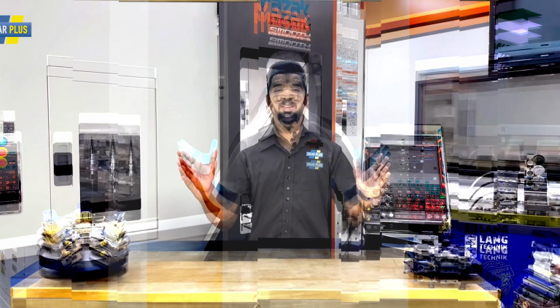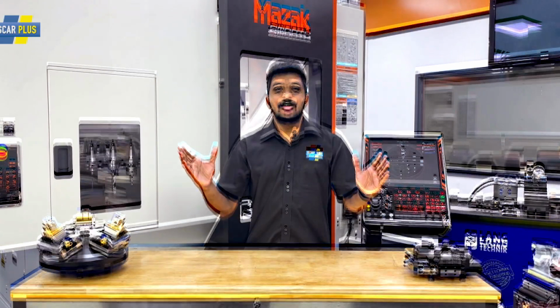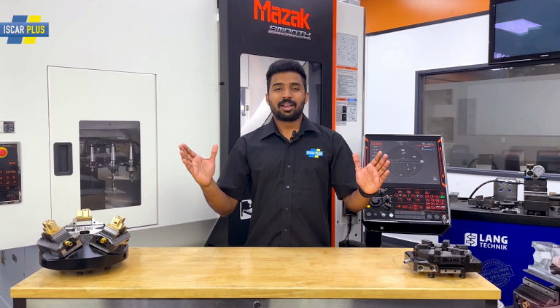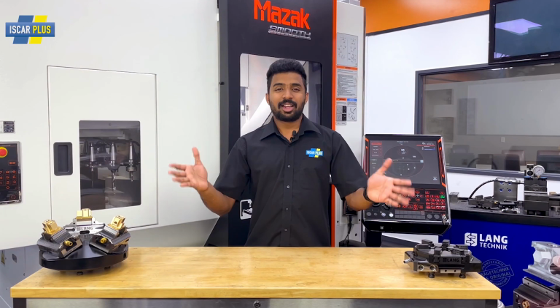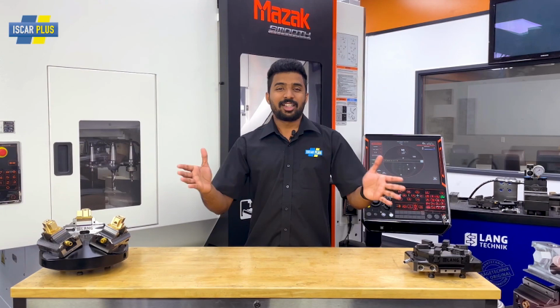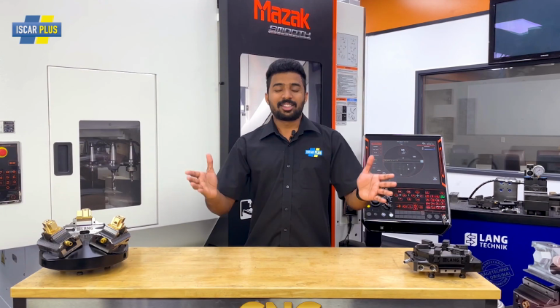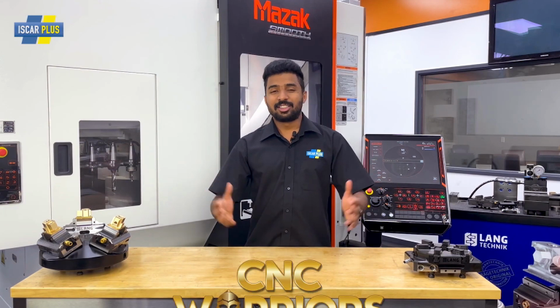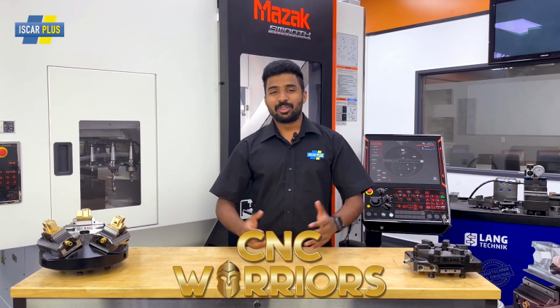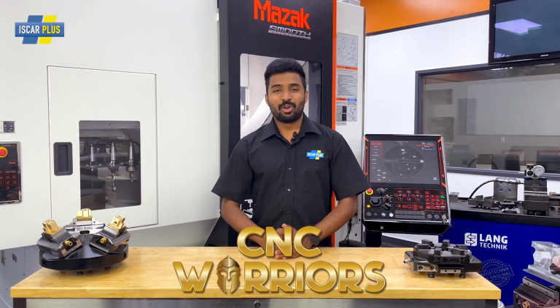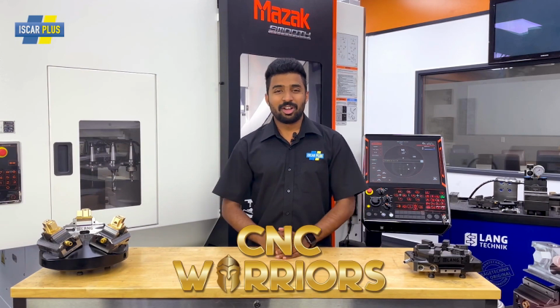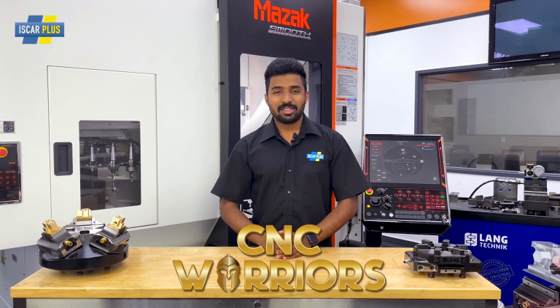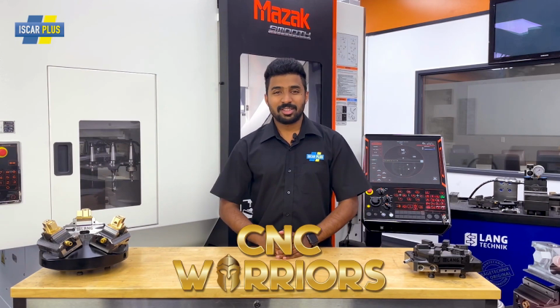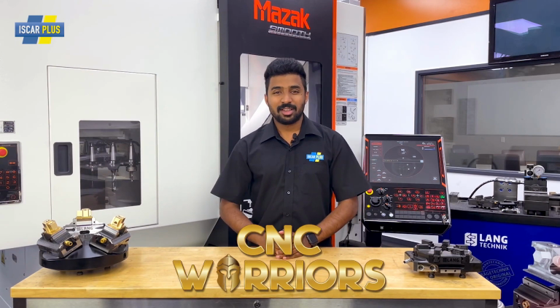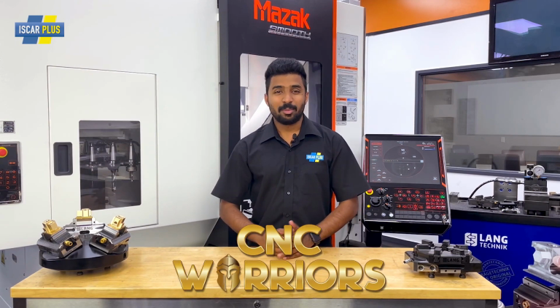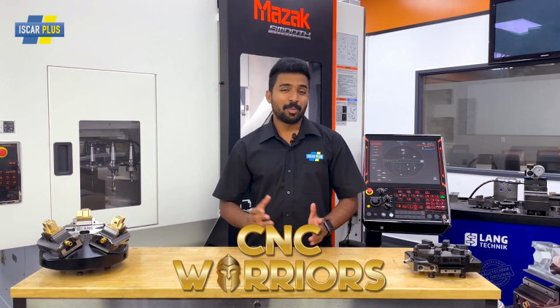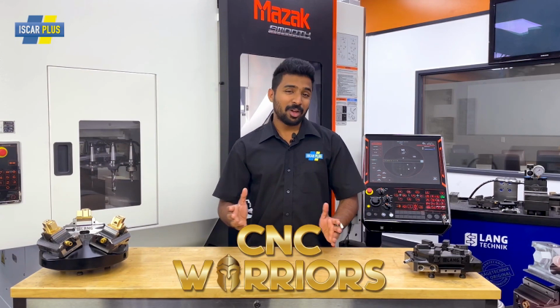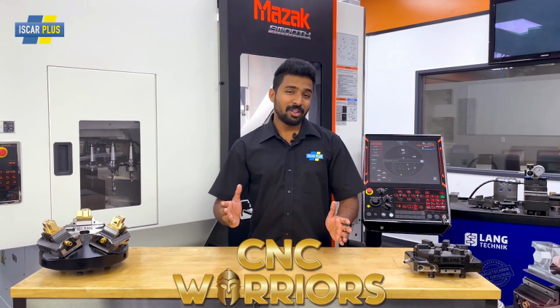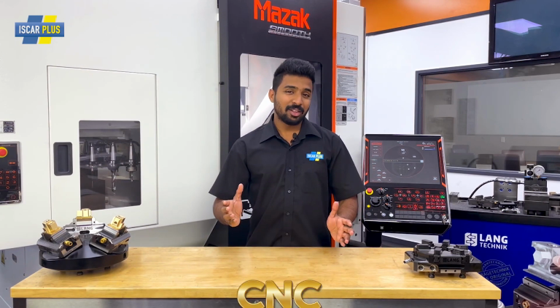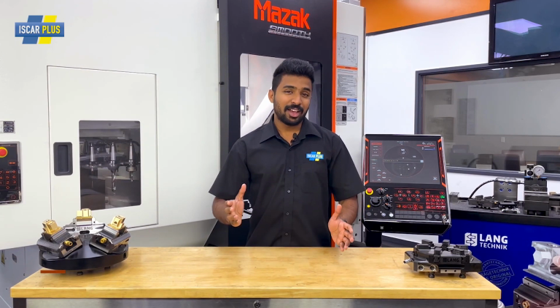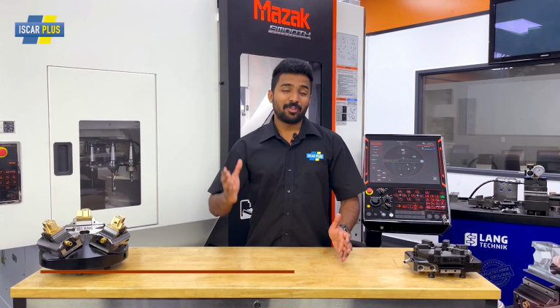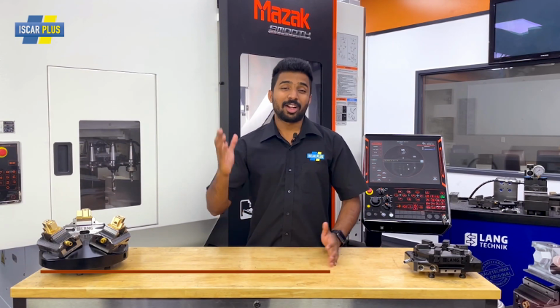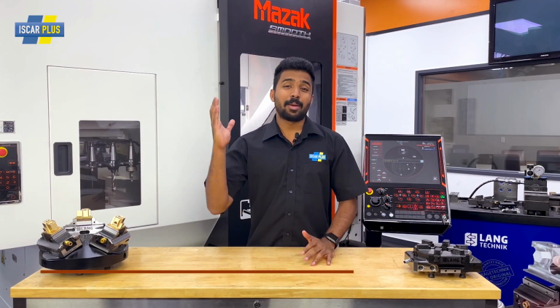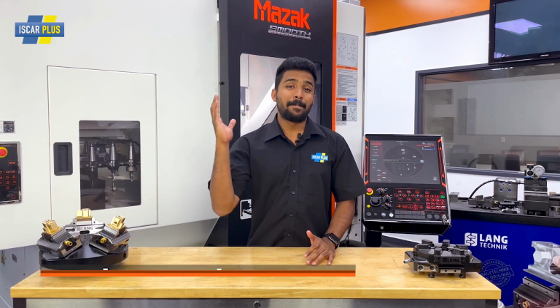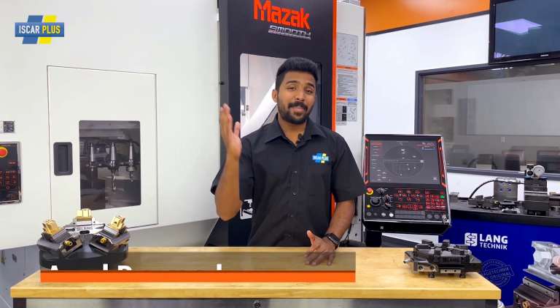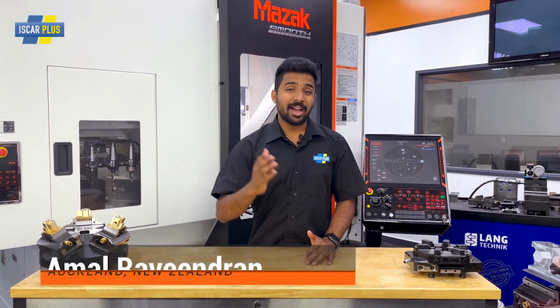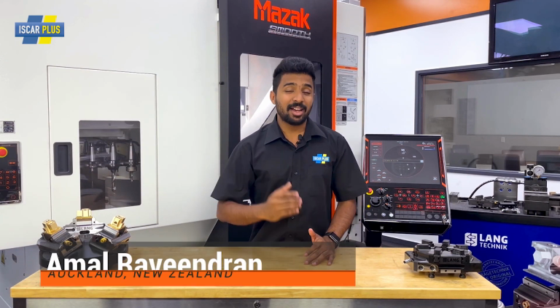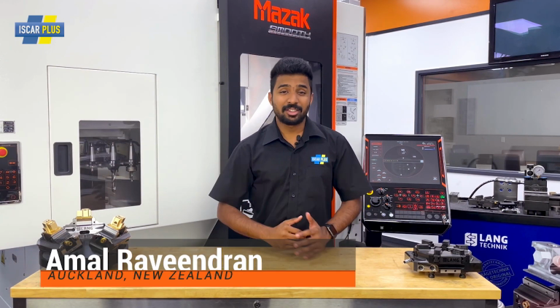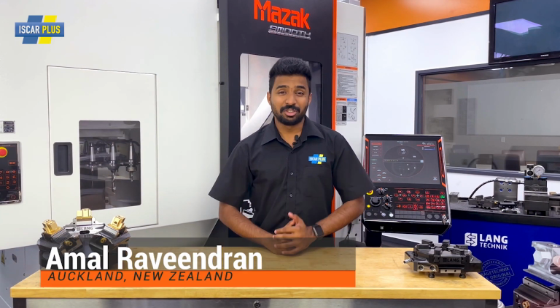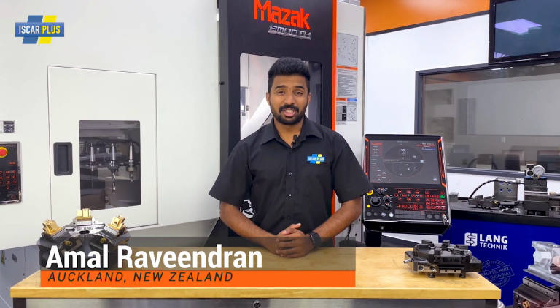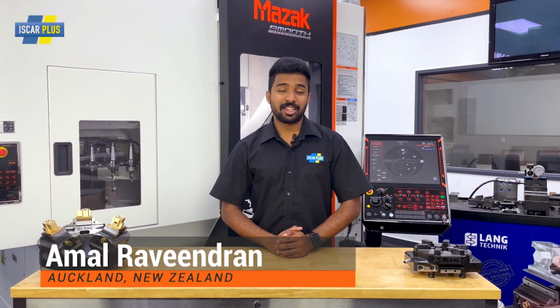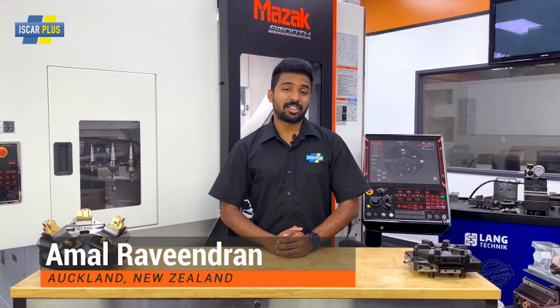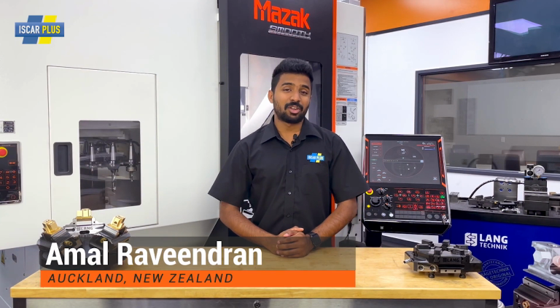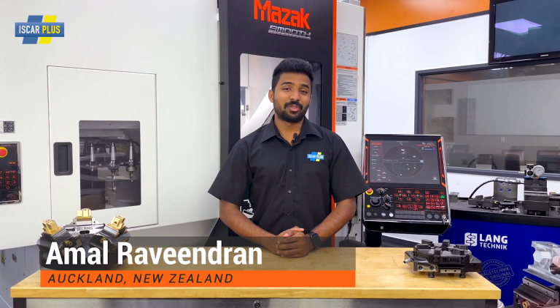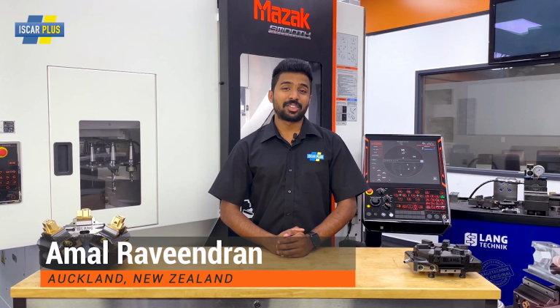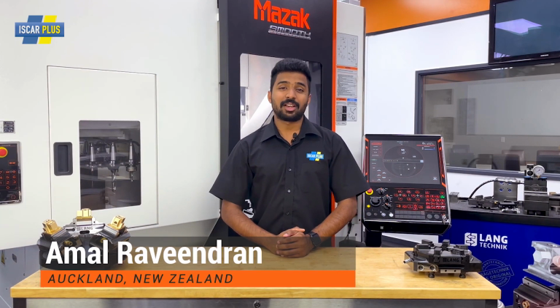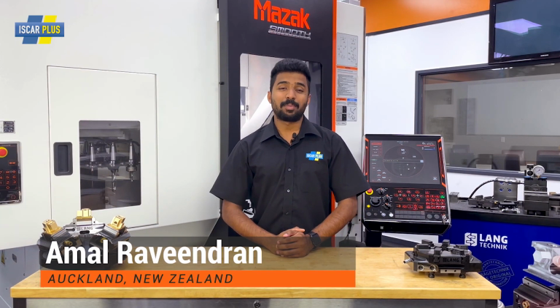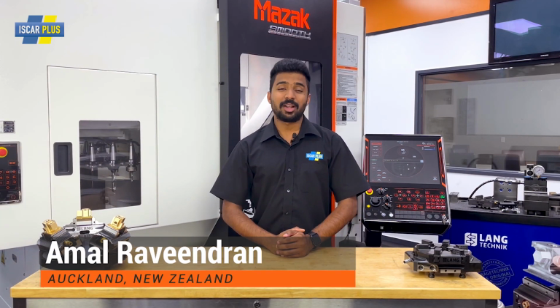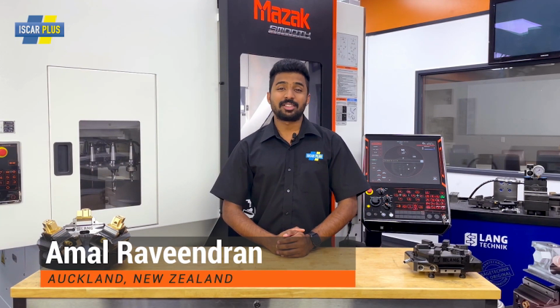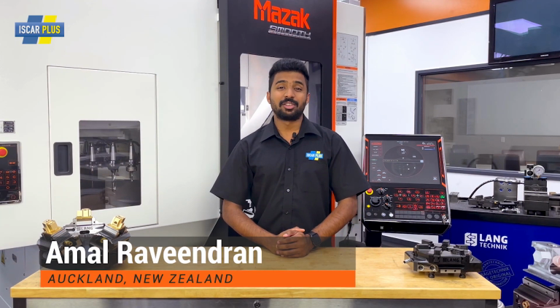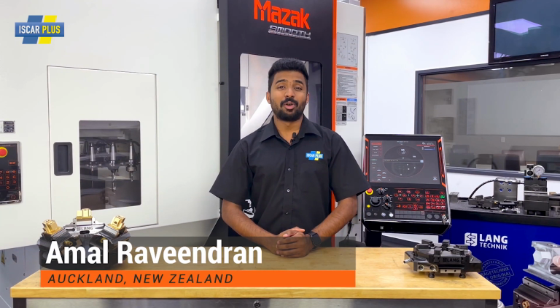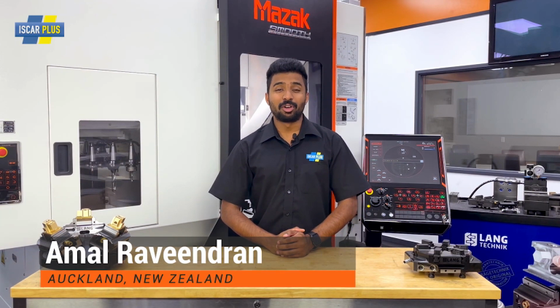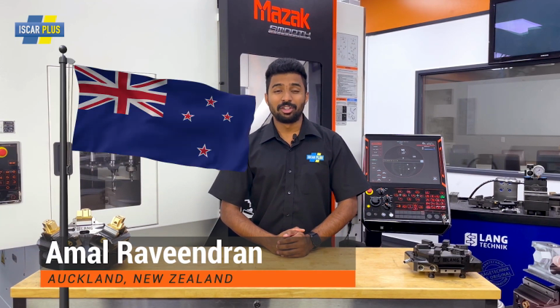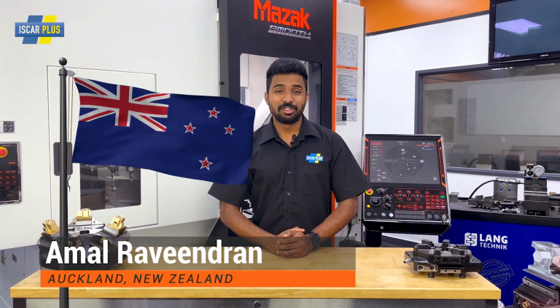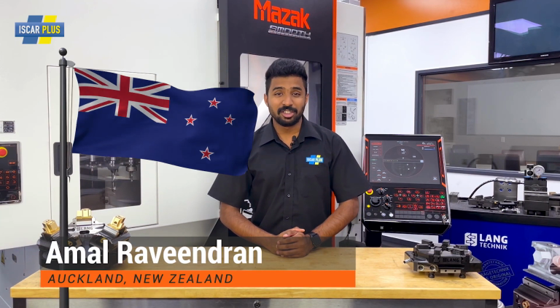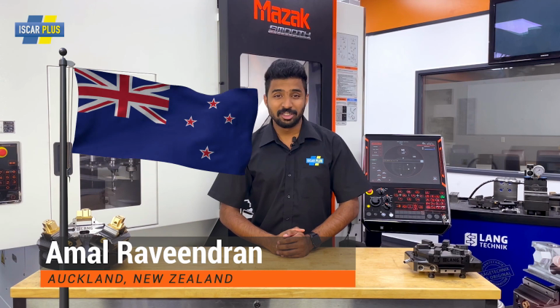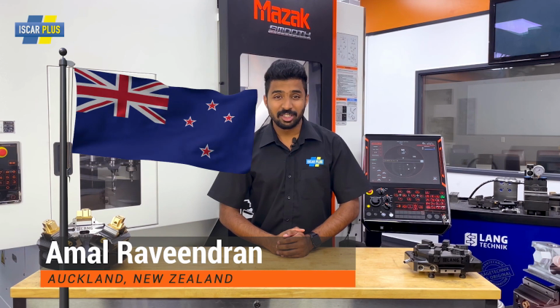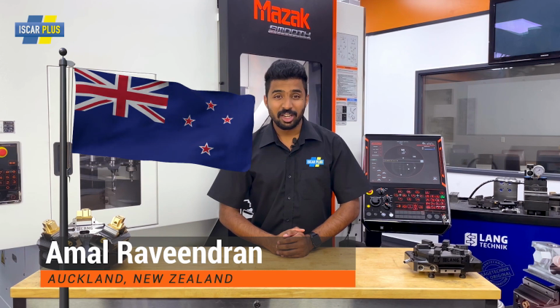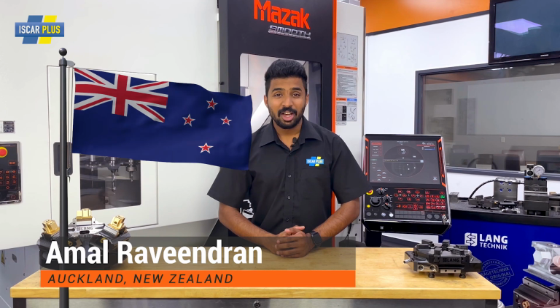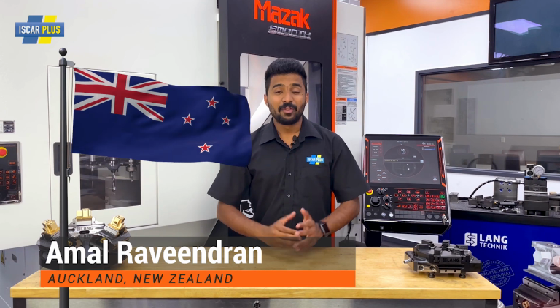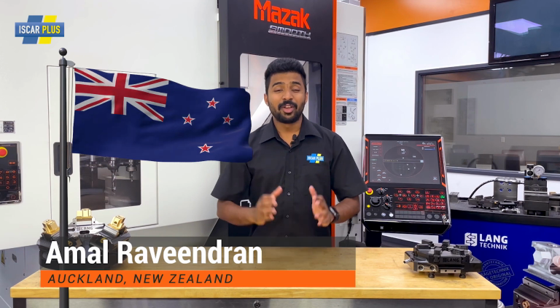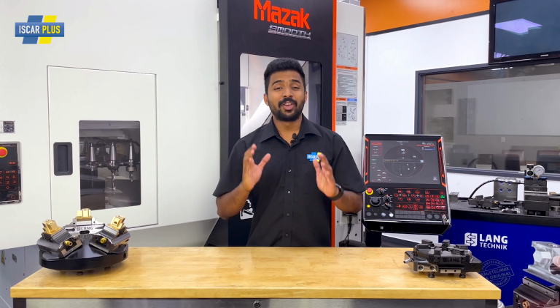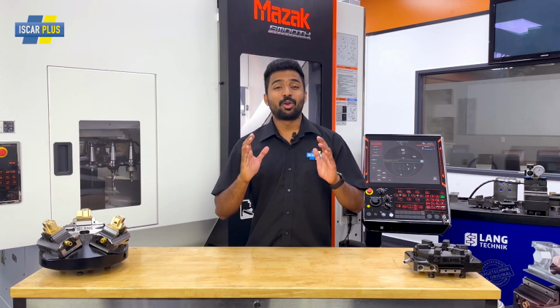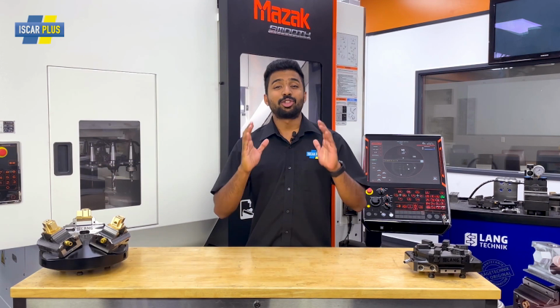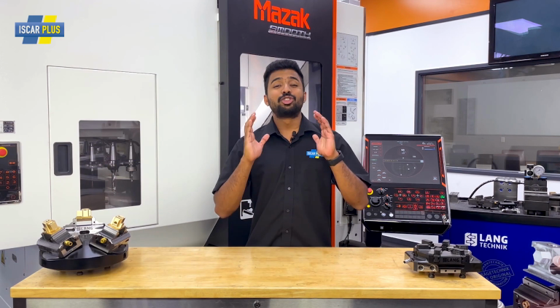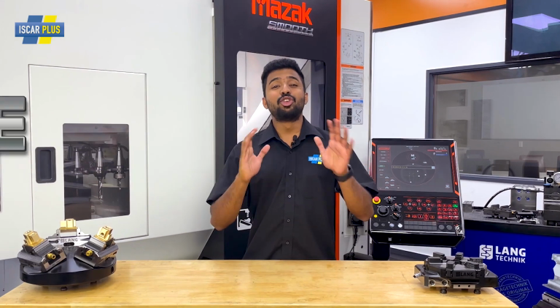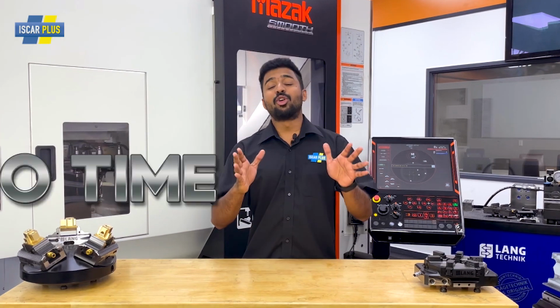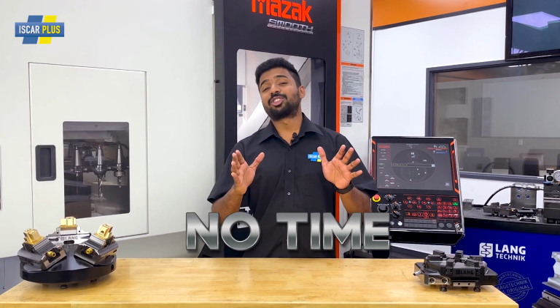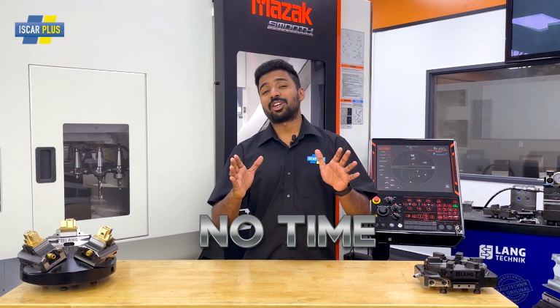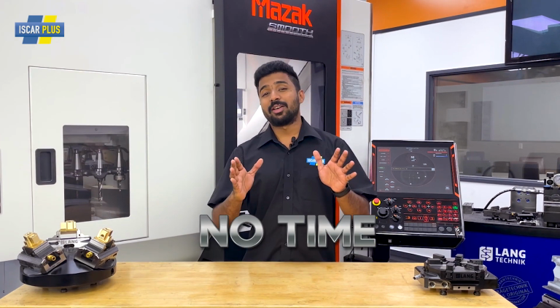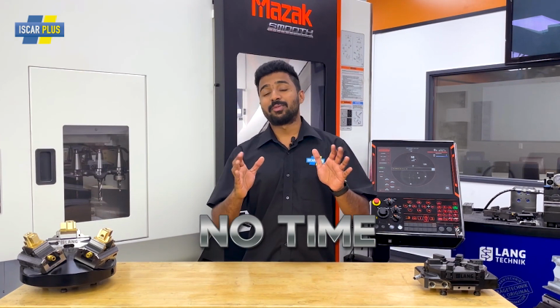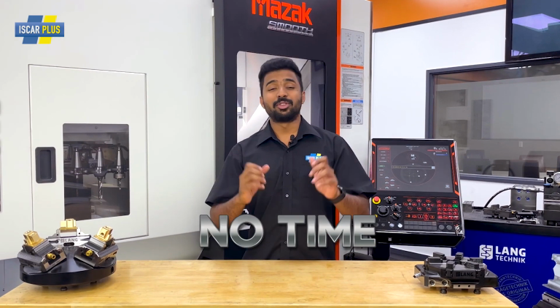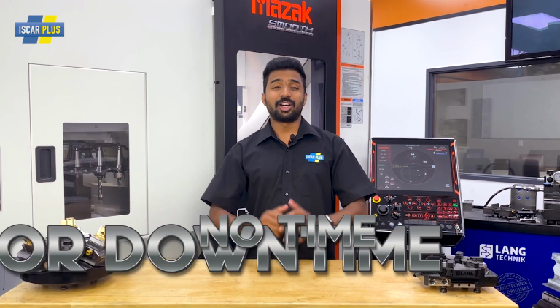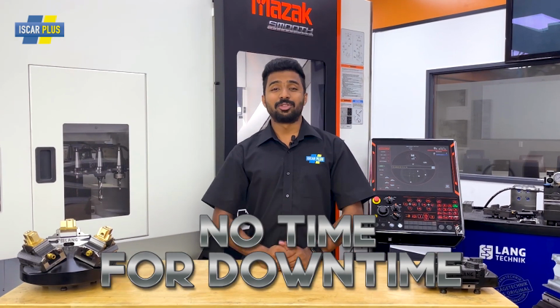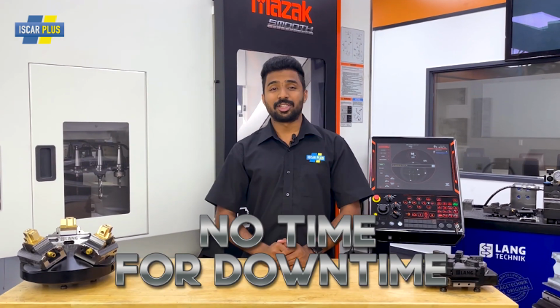G'day CNC Warriors, I'm Amal and welcome back to the Tech Centre of SK Plus in Auckland, New Zealand, where we've got no time for downtime.